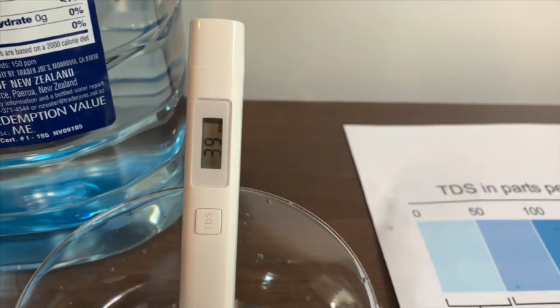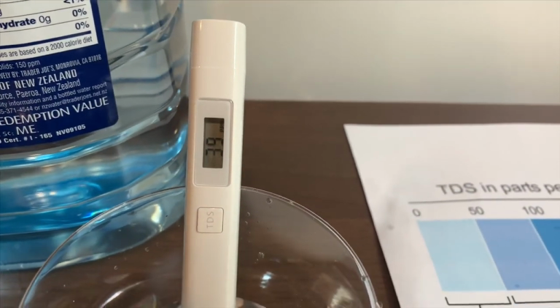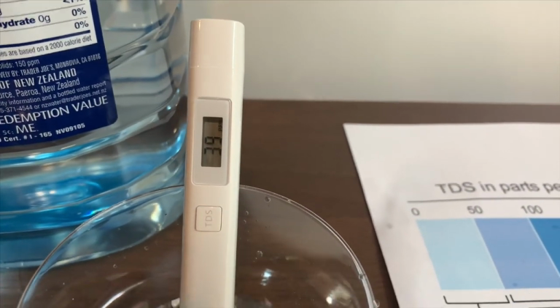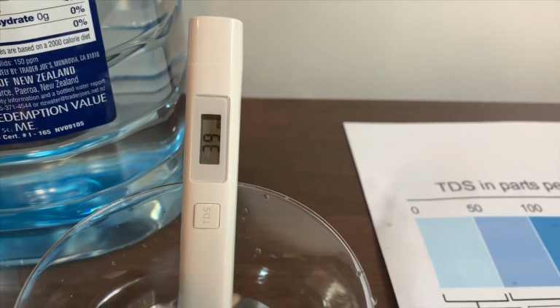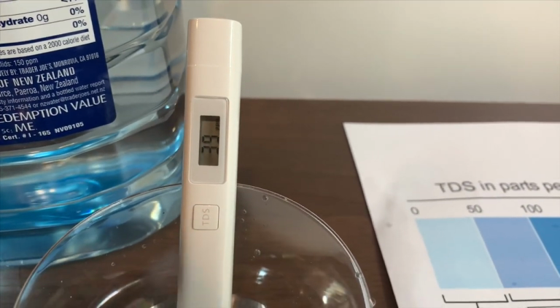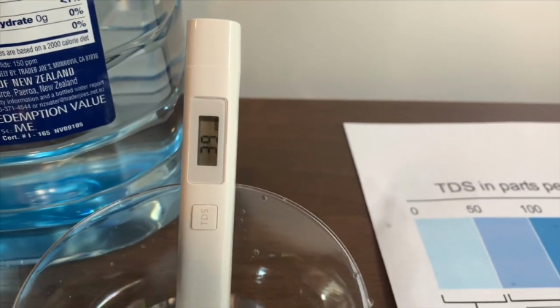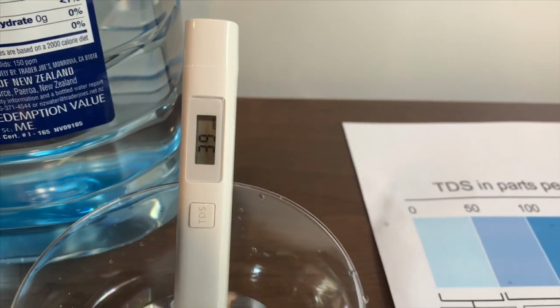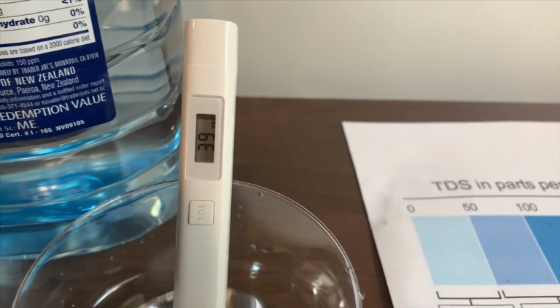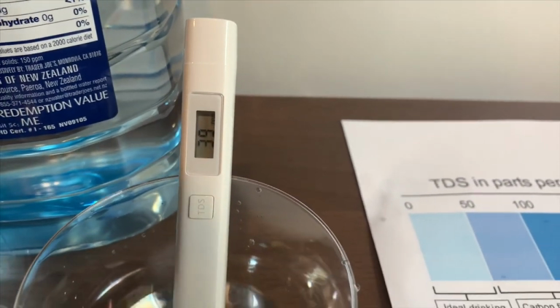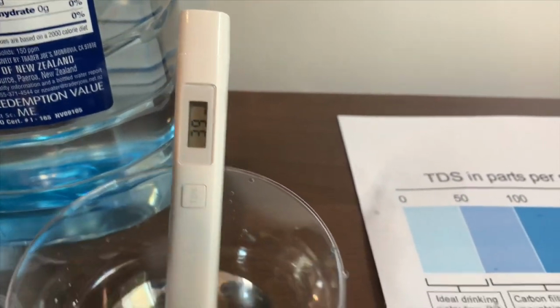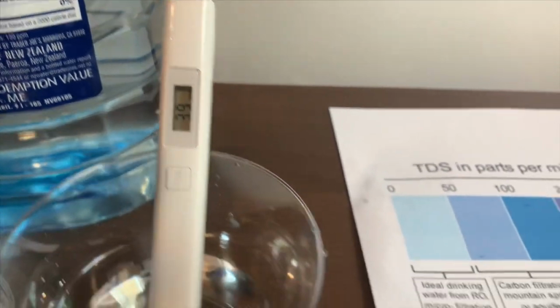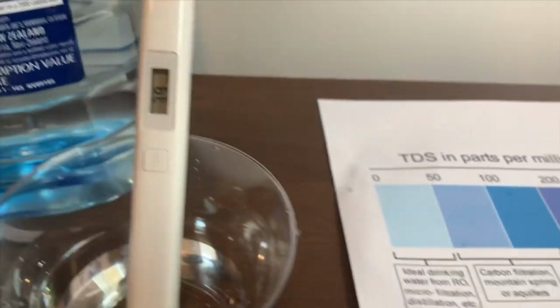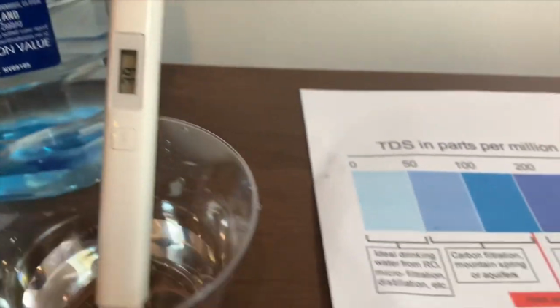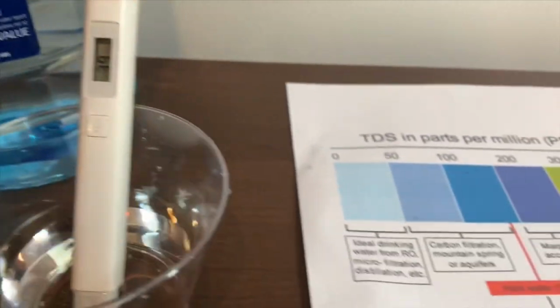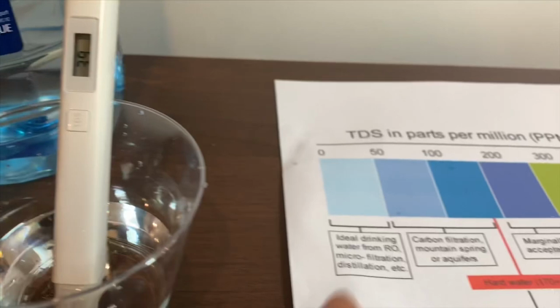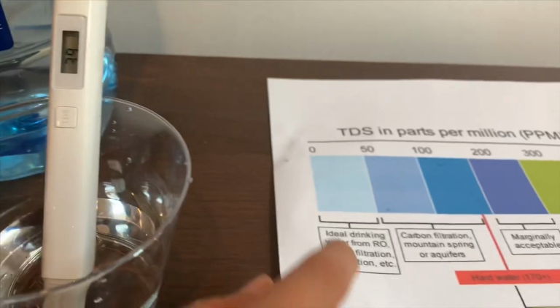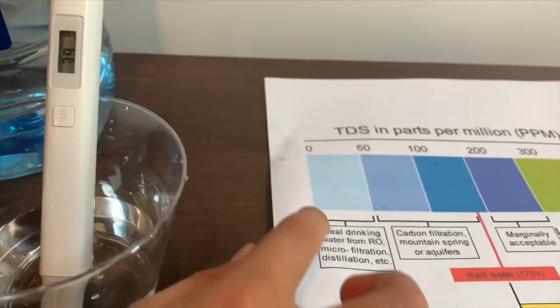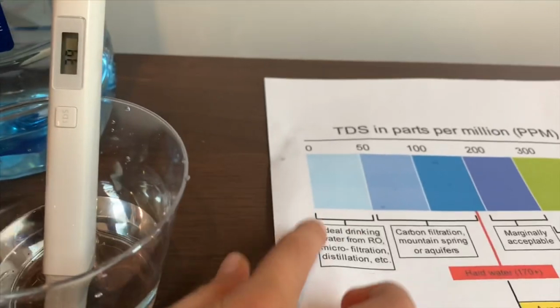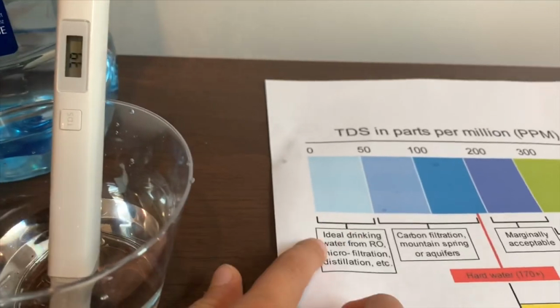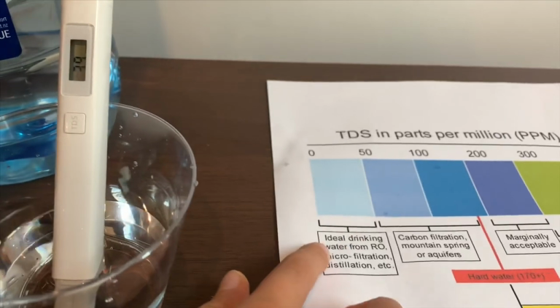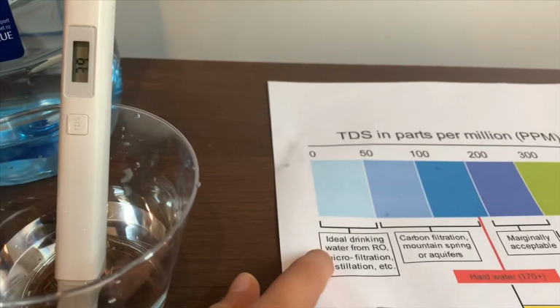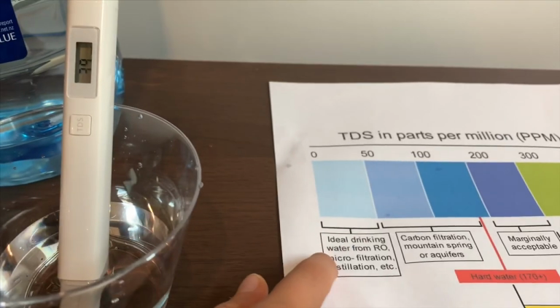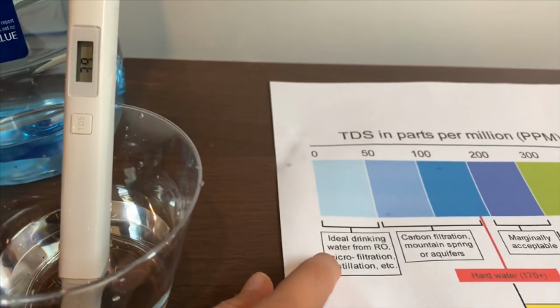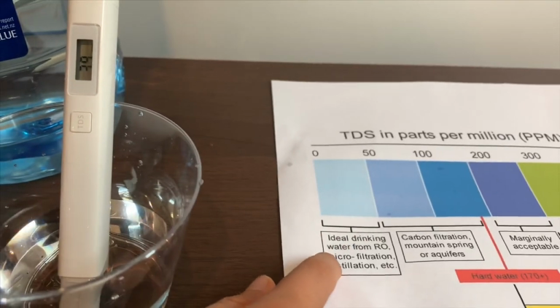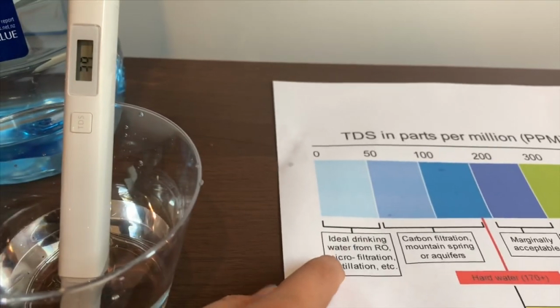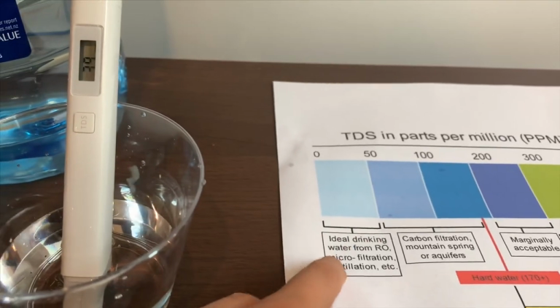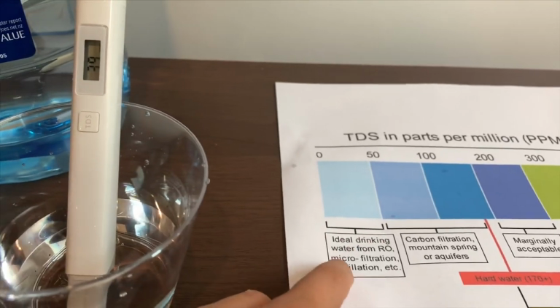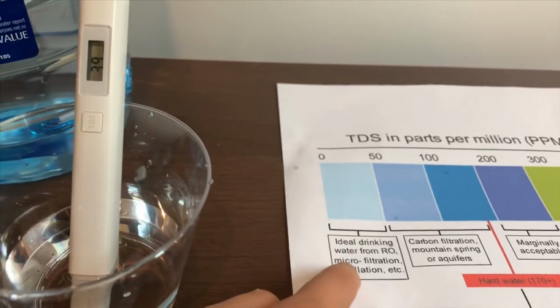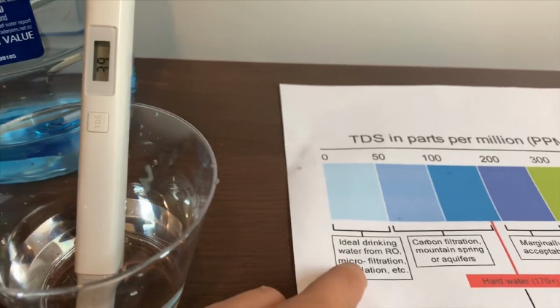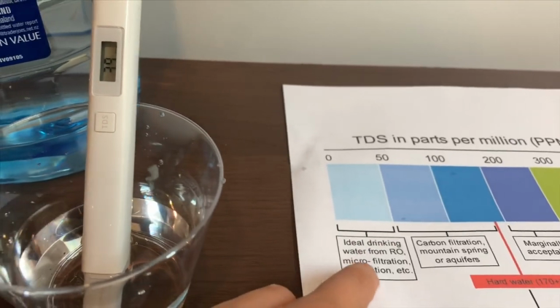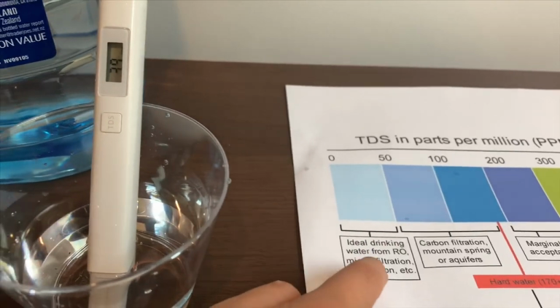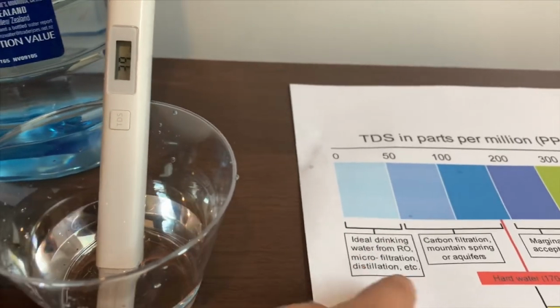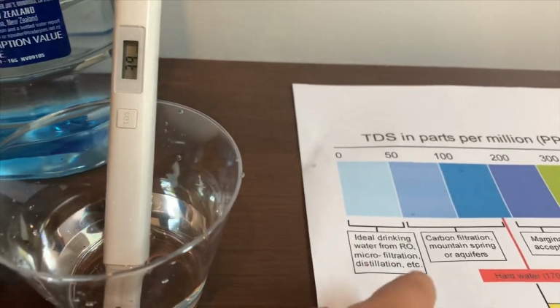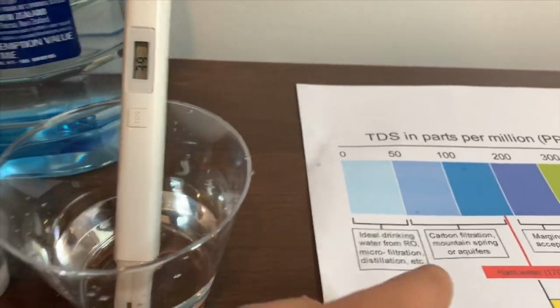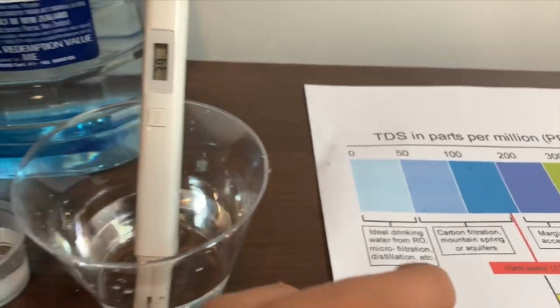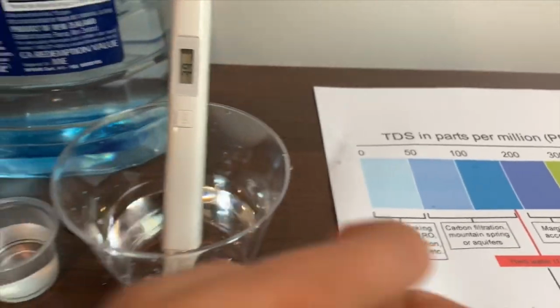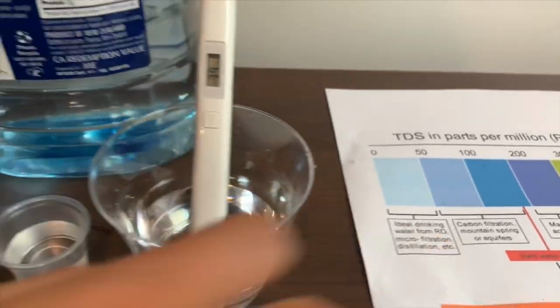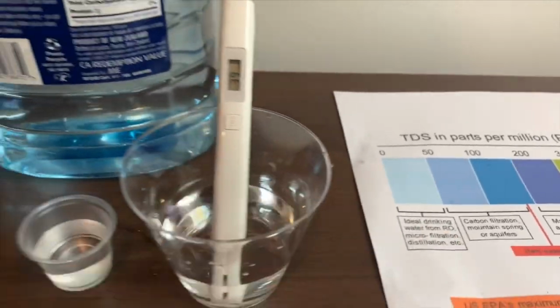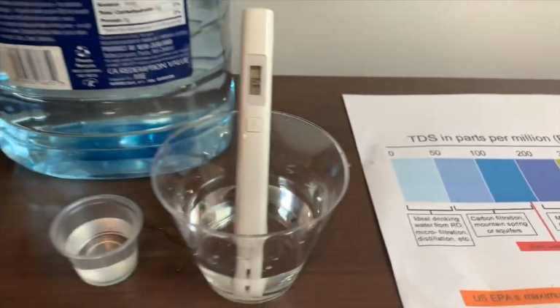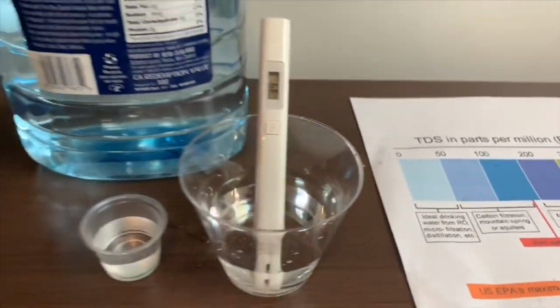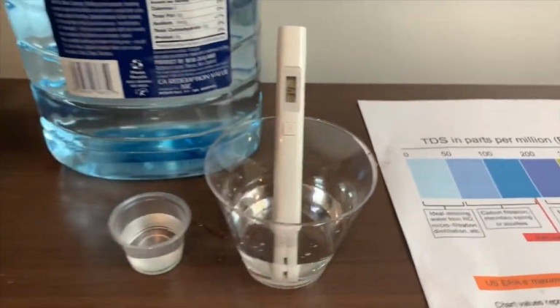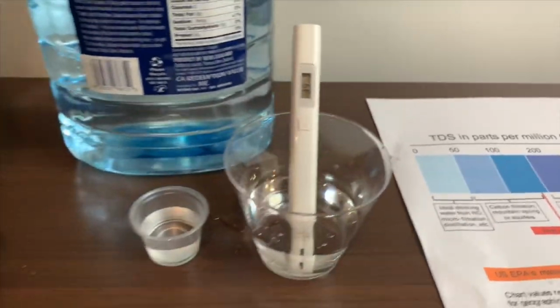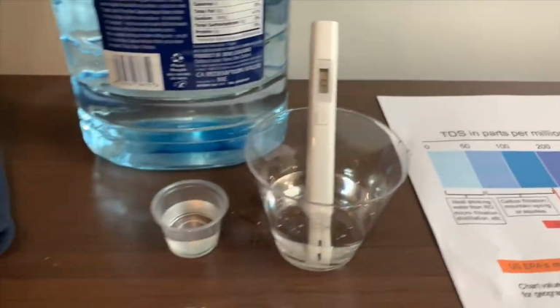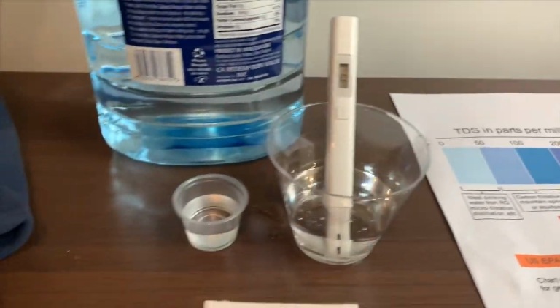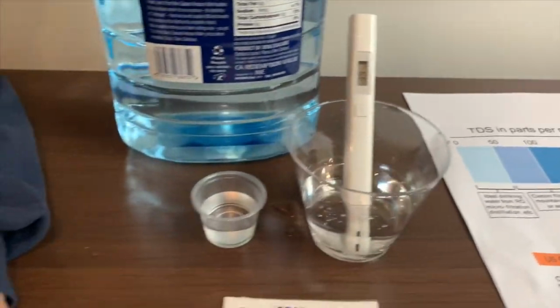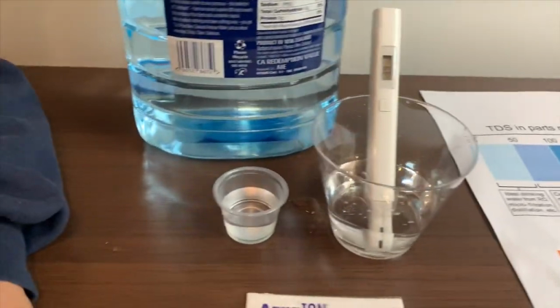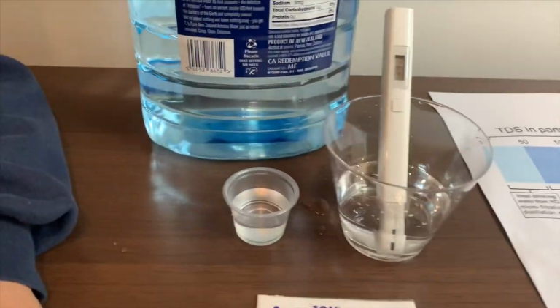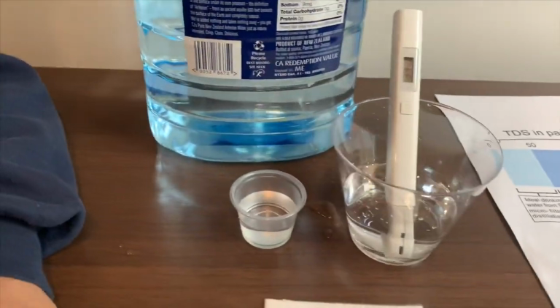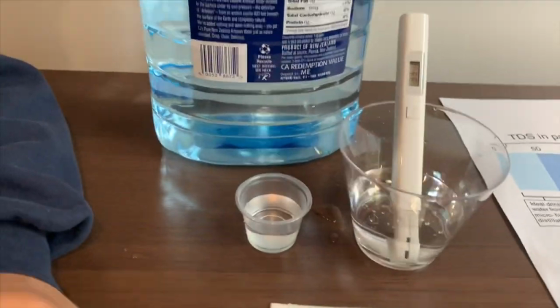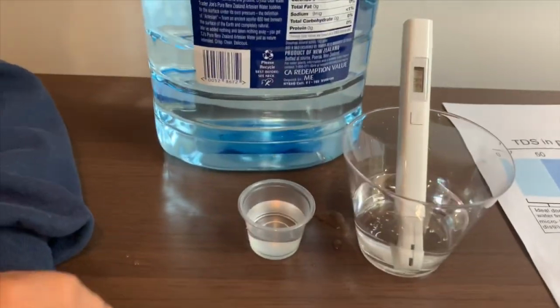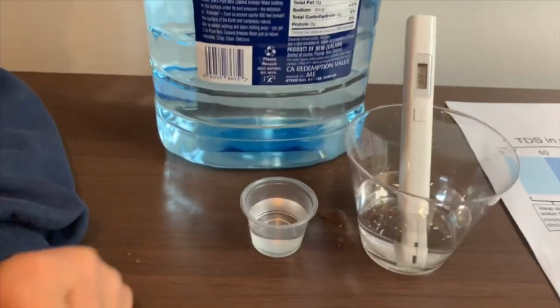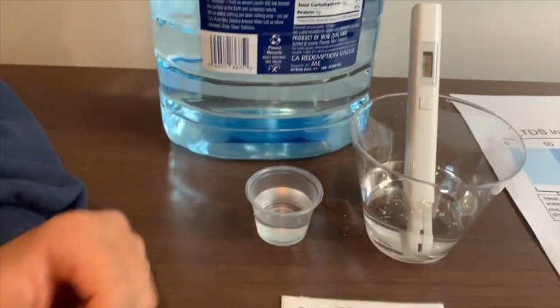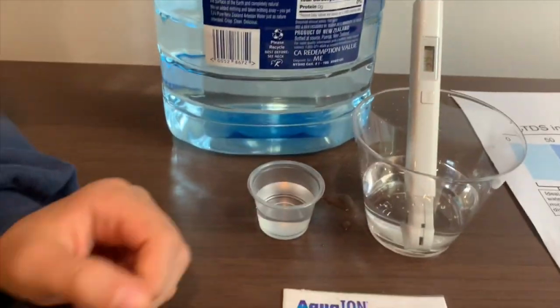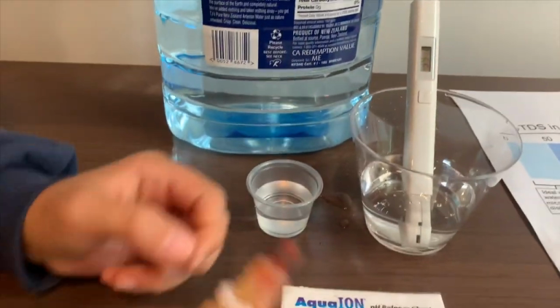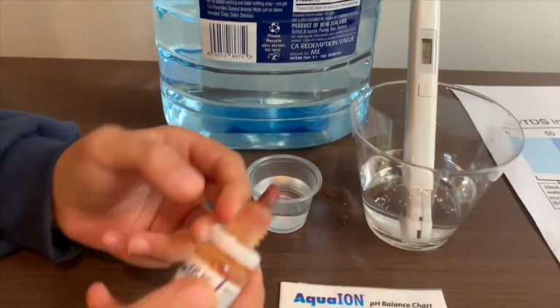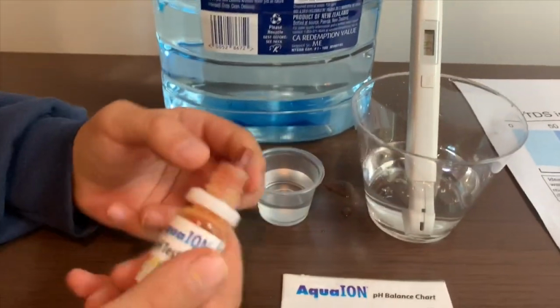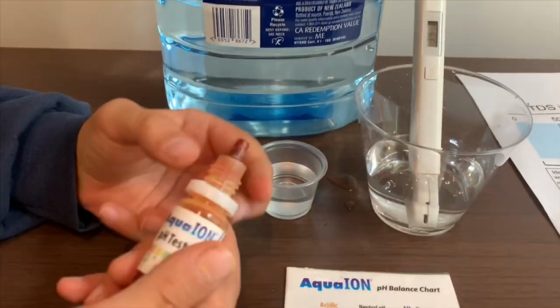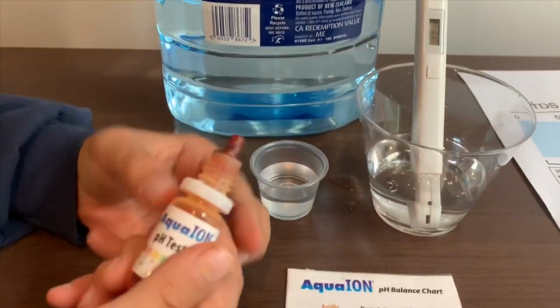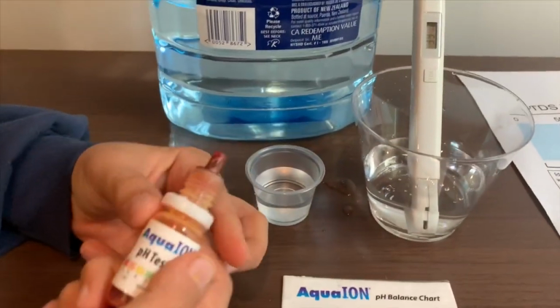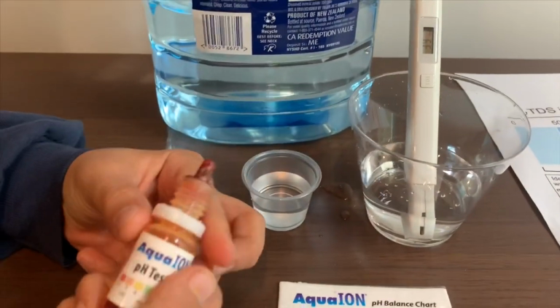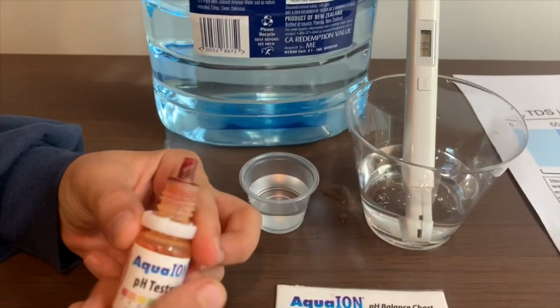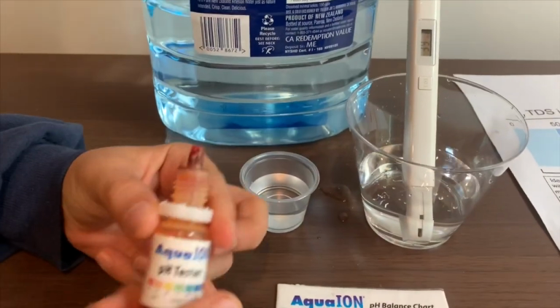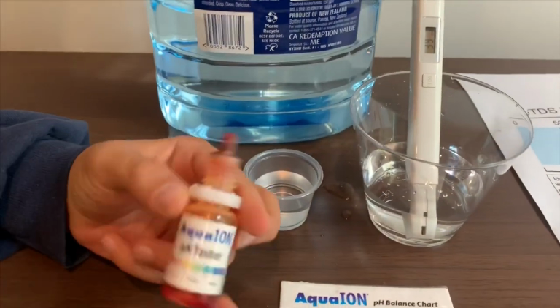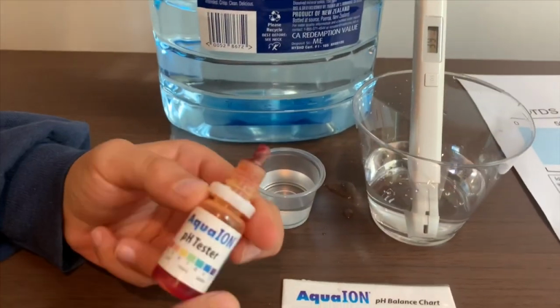Thirty-nine. That is ideal drinking water. Now let's test the pH level.